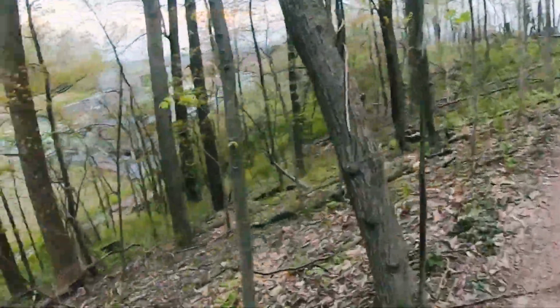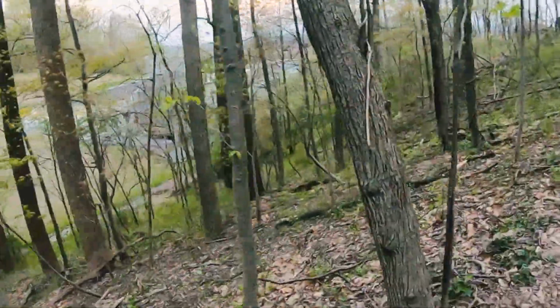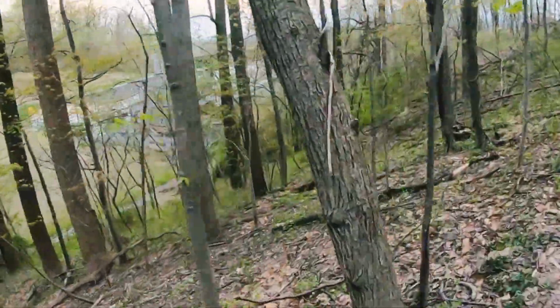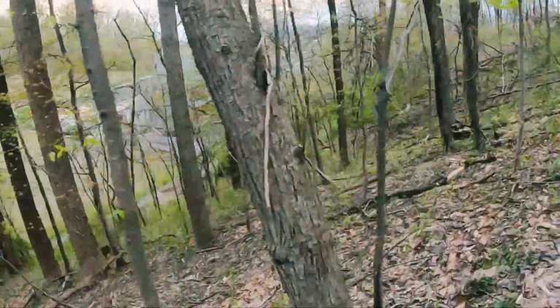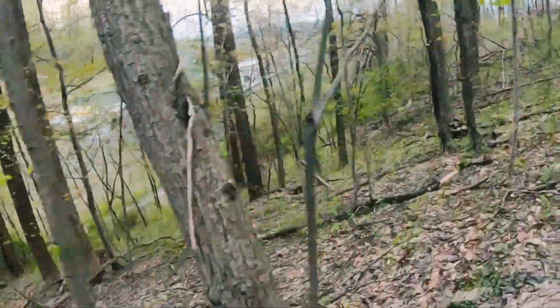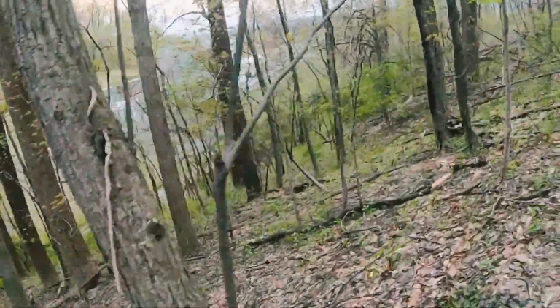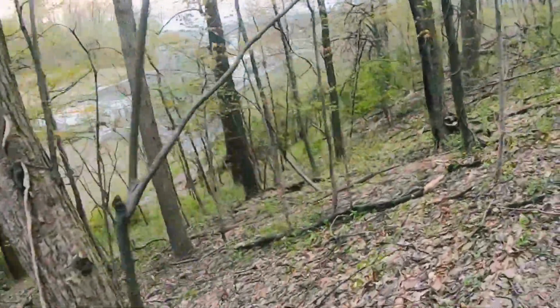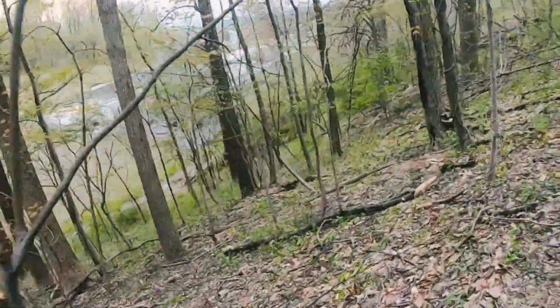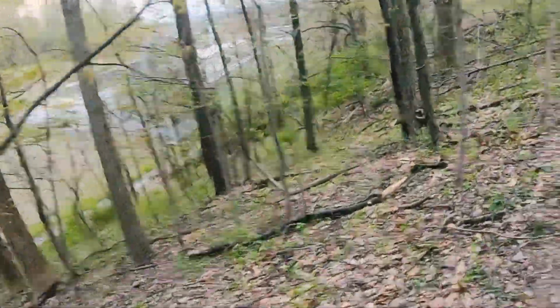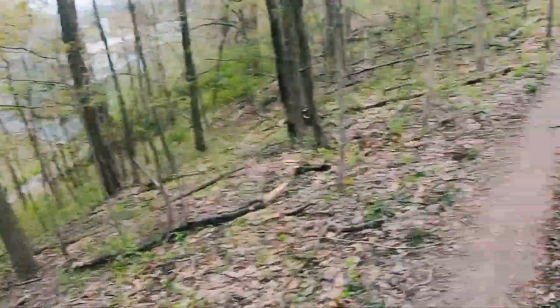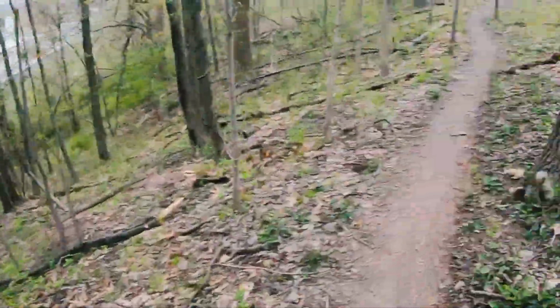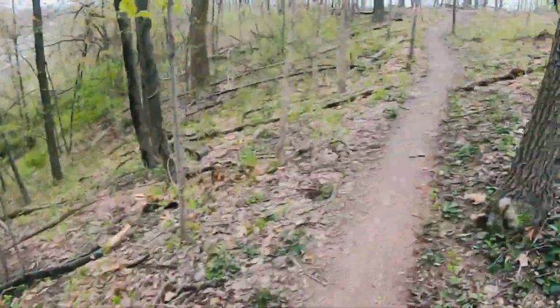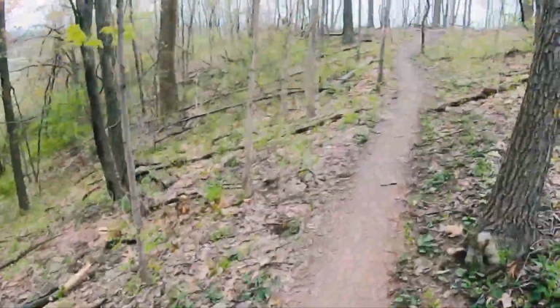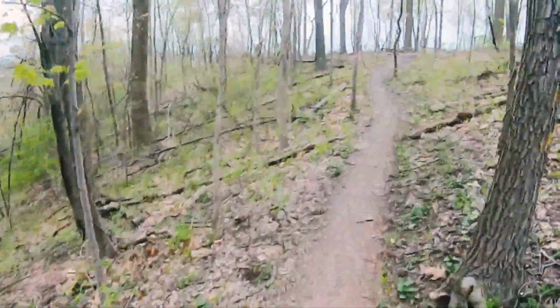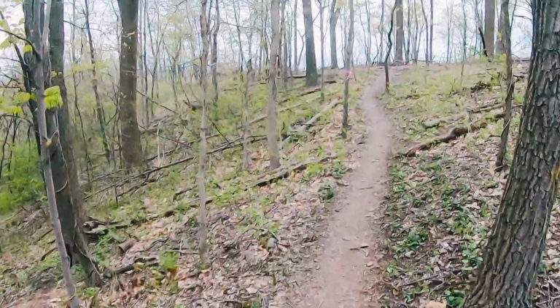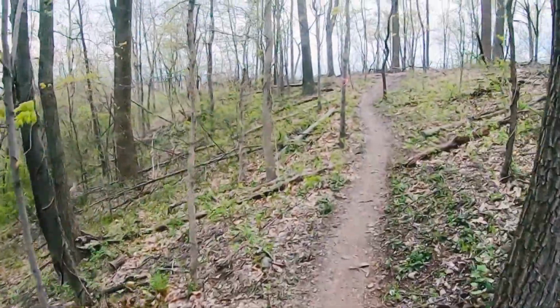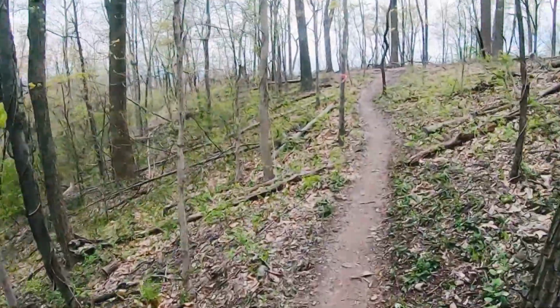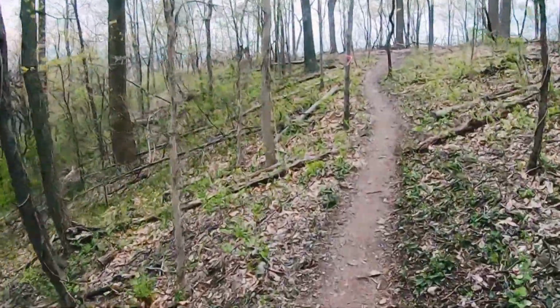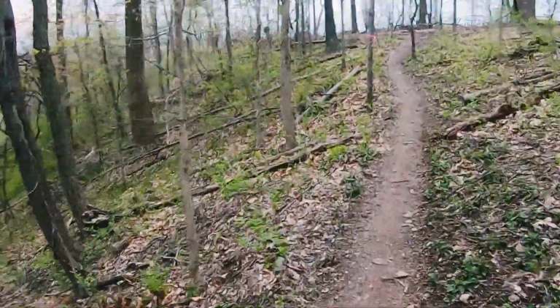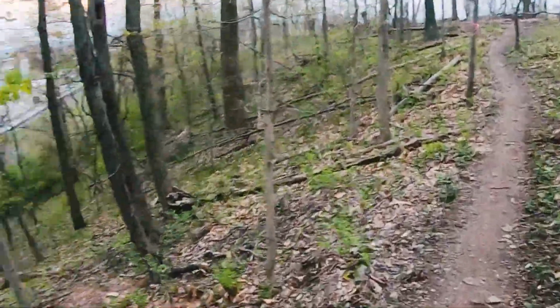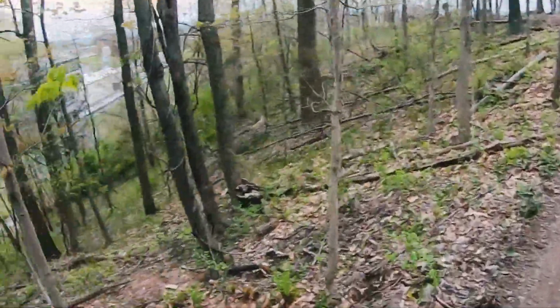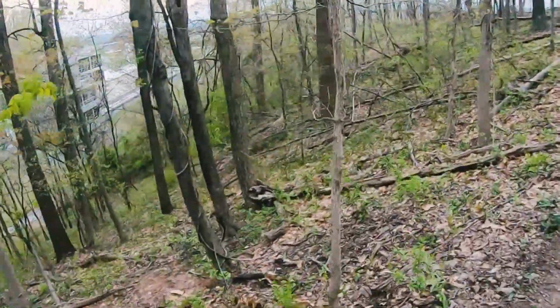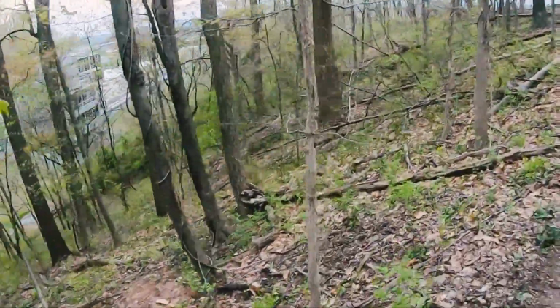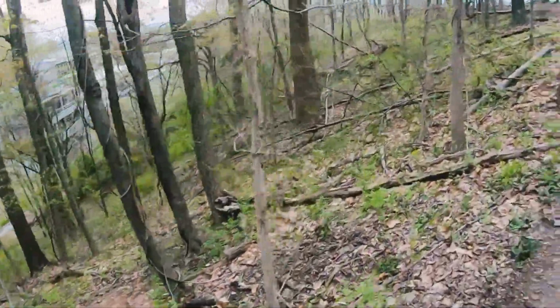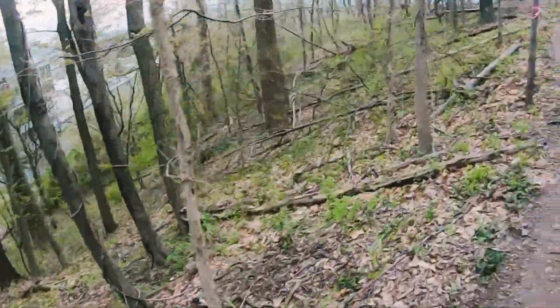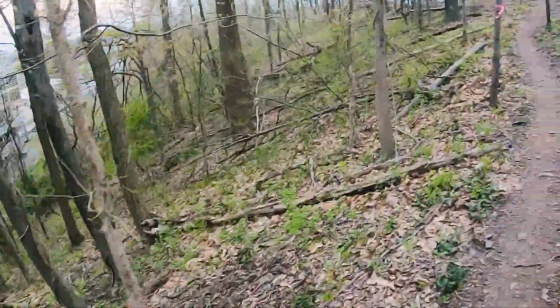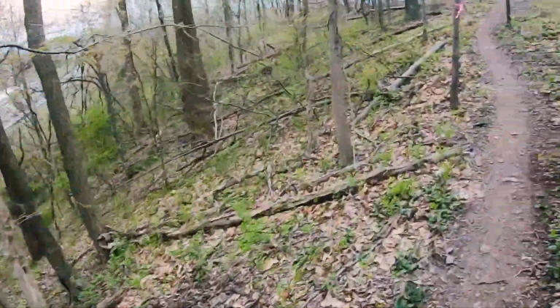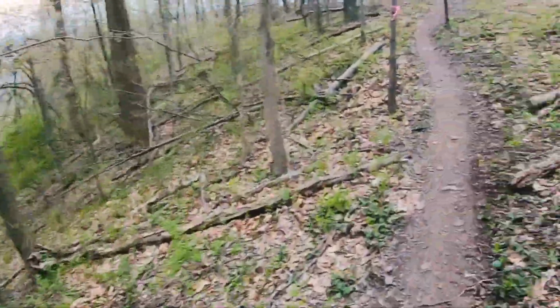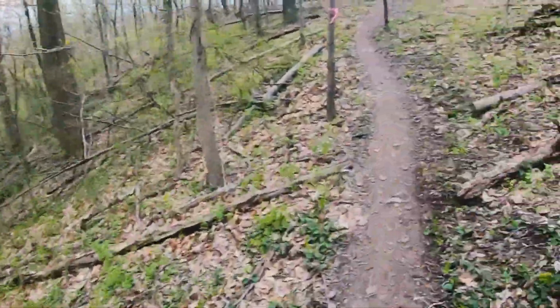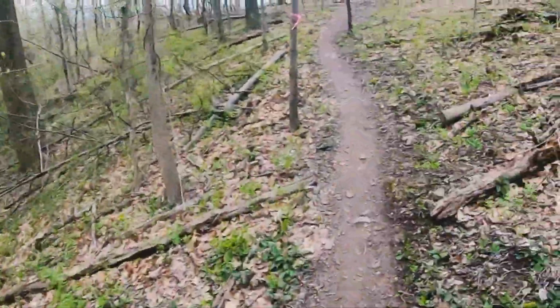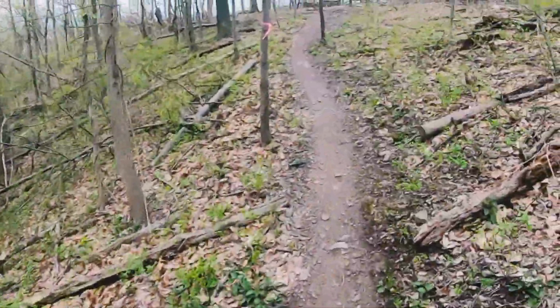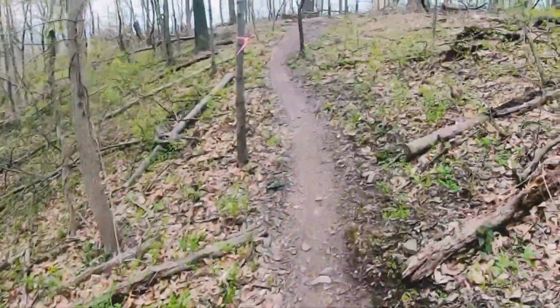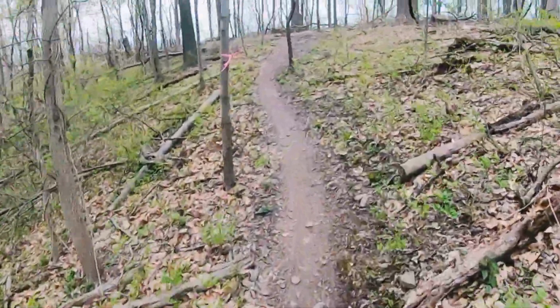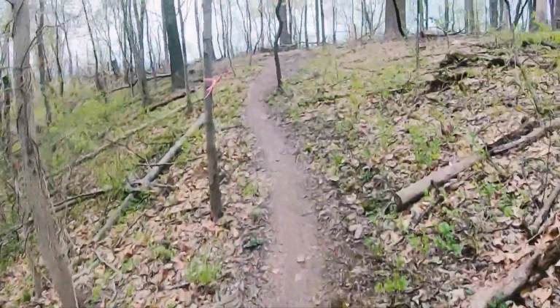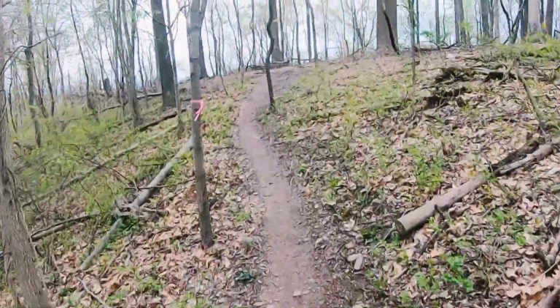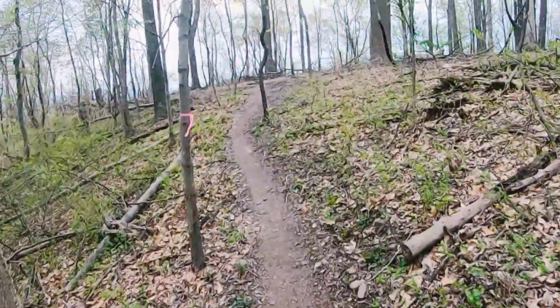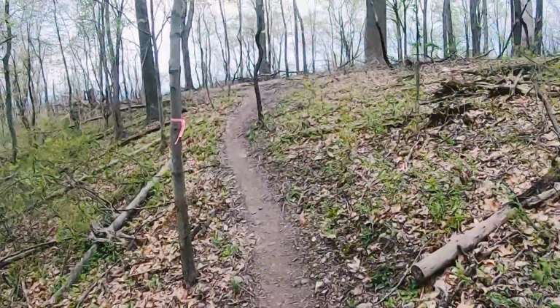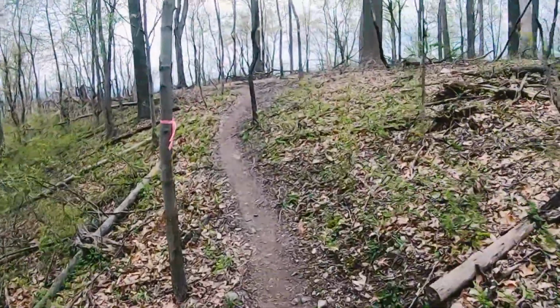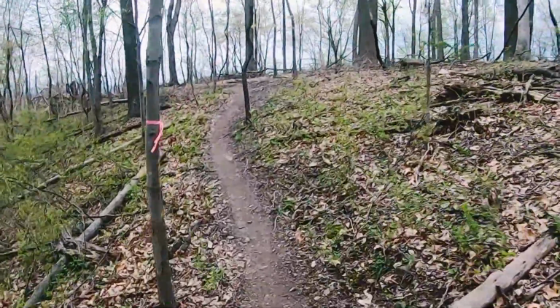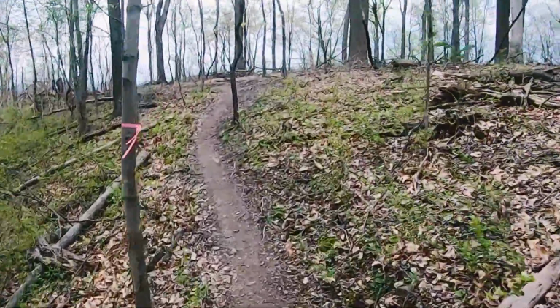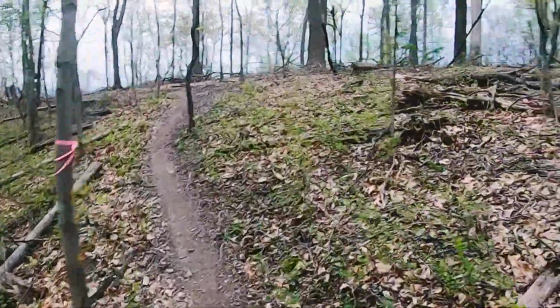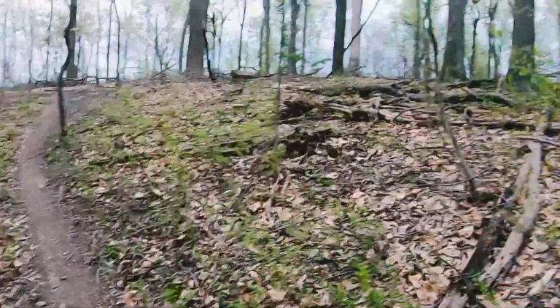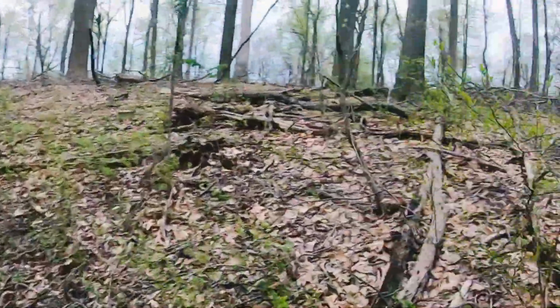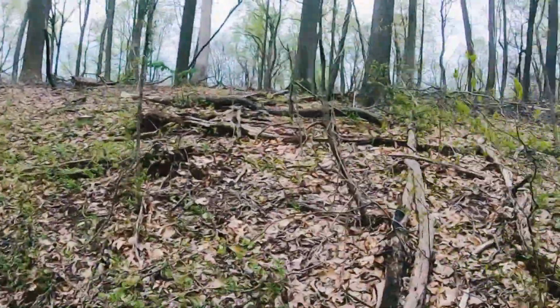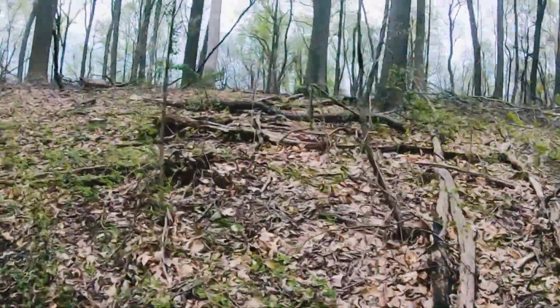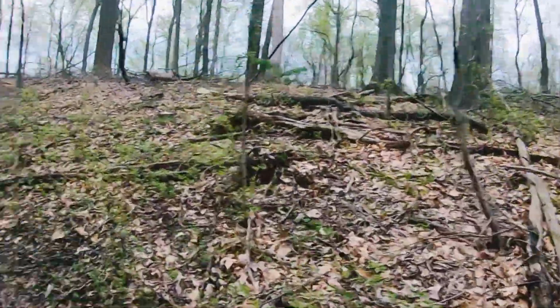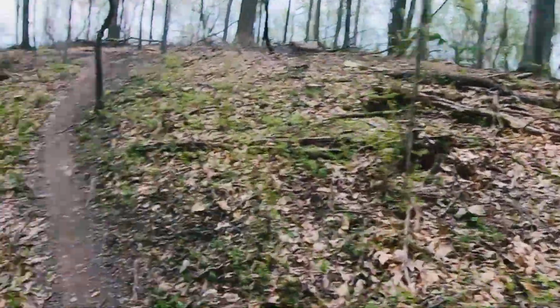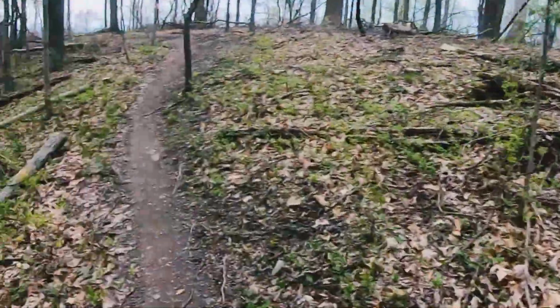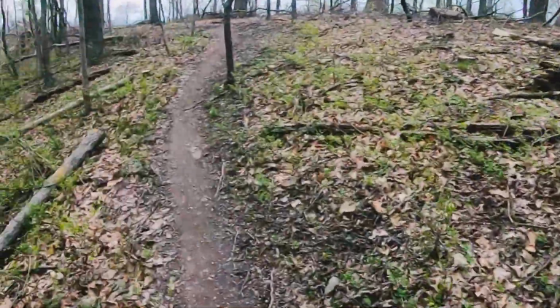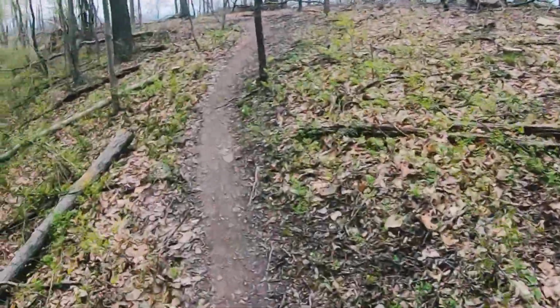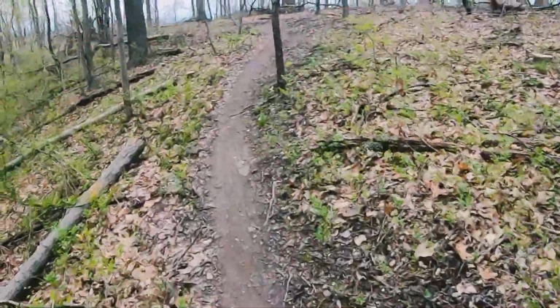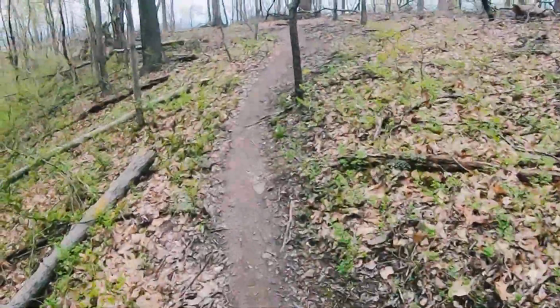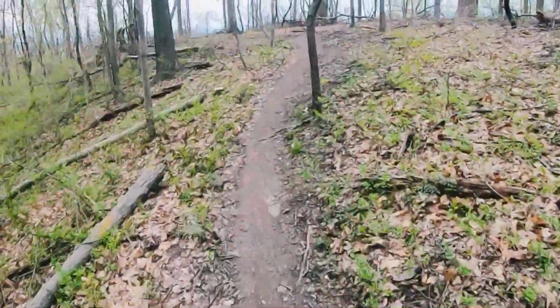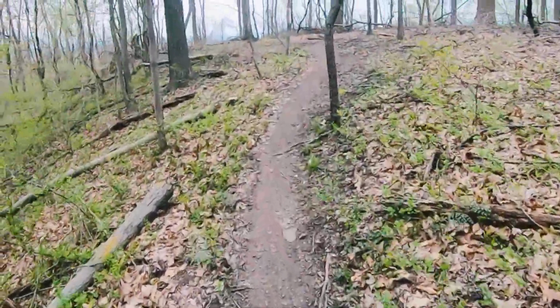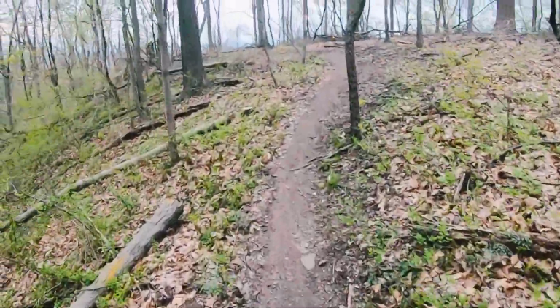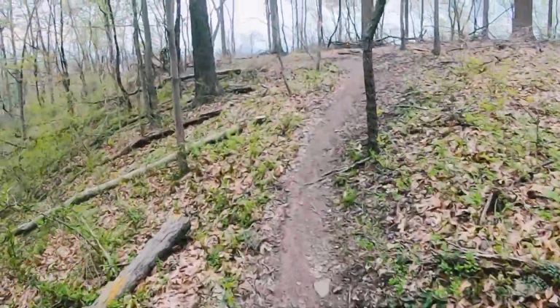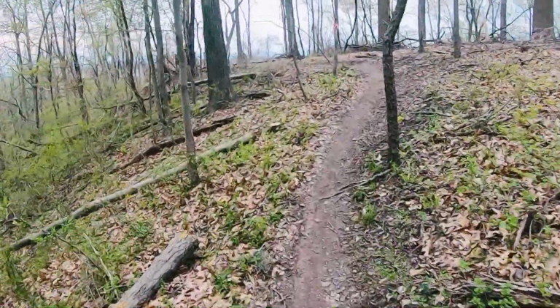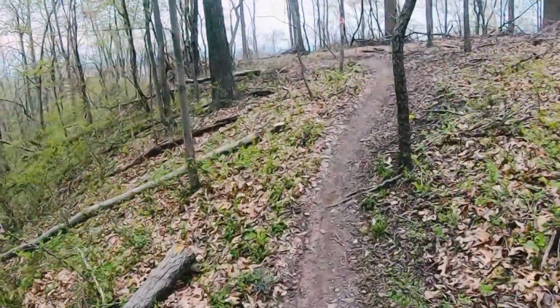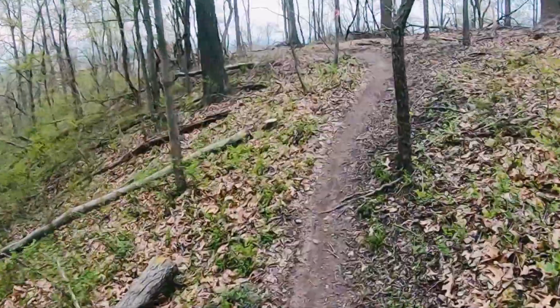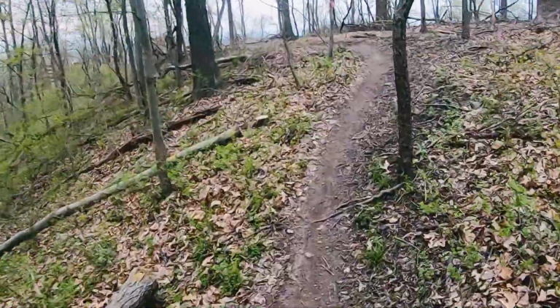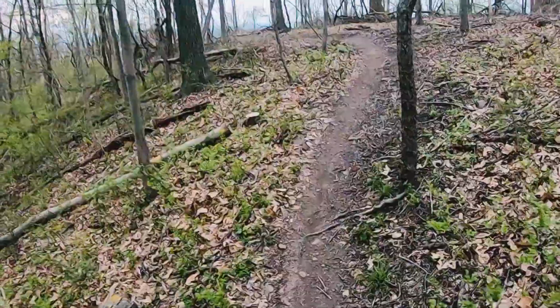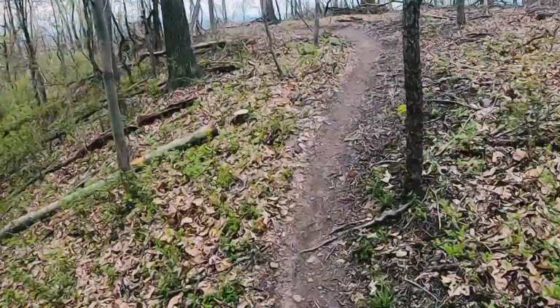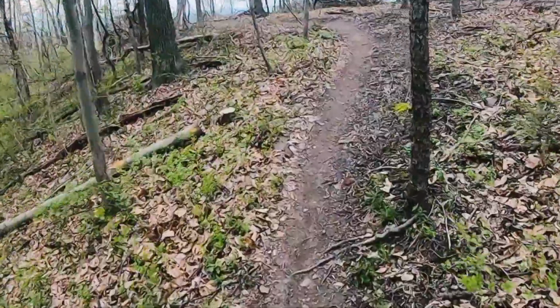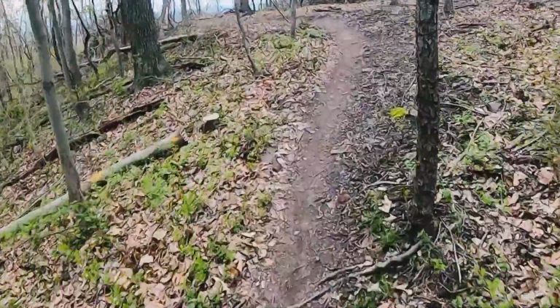Is it my imagination or are there more deer? How are we getting back? I felt like we were close to the end of that trail.